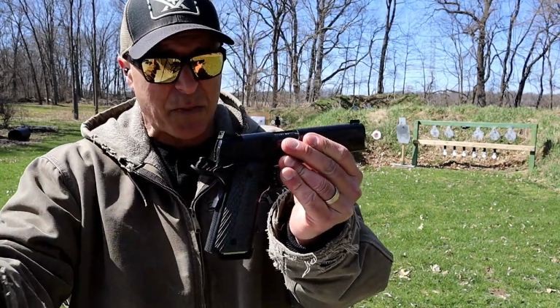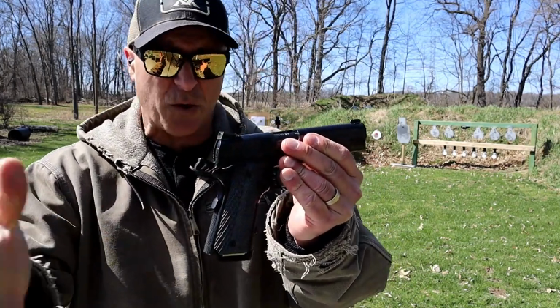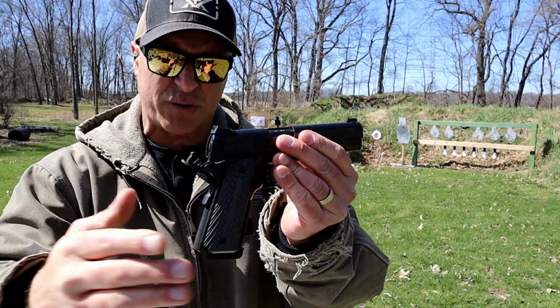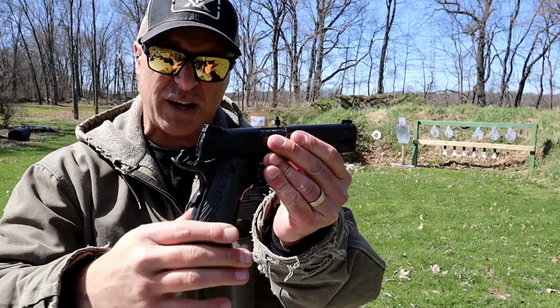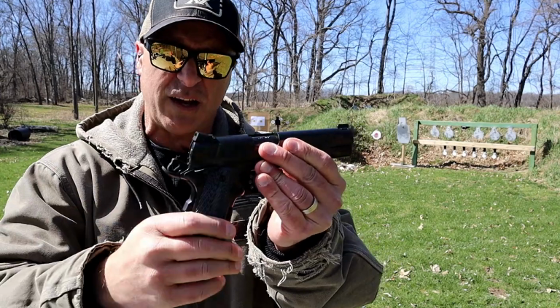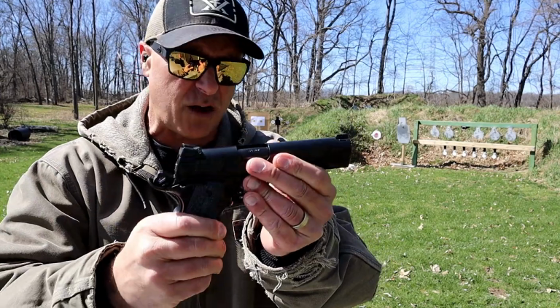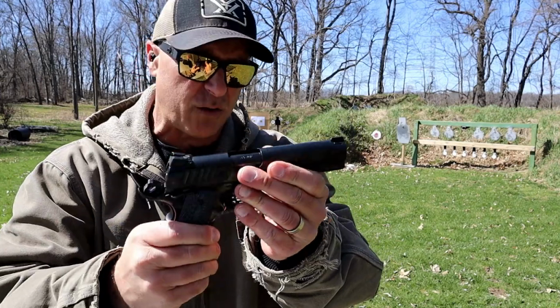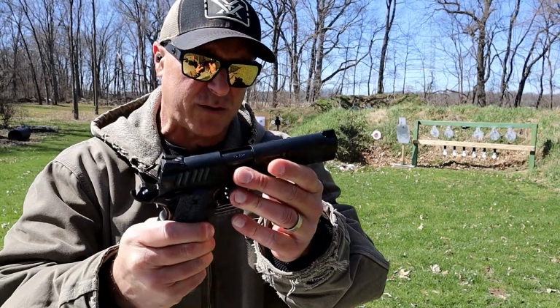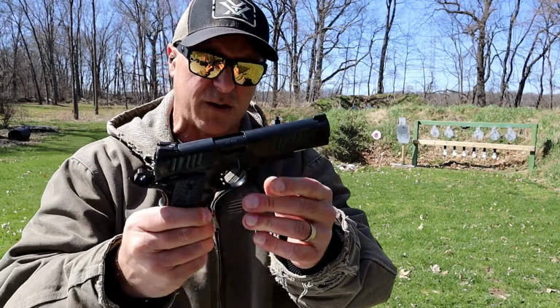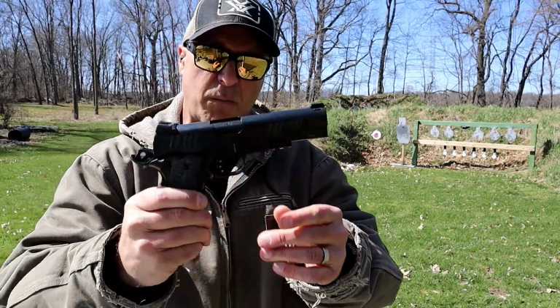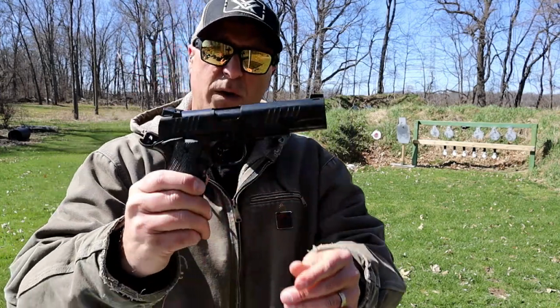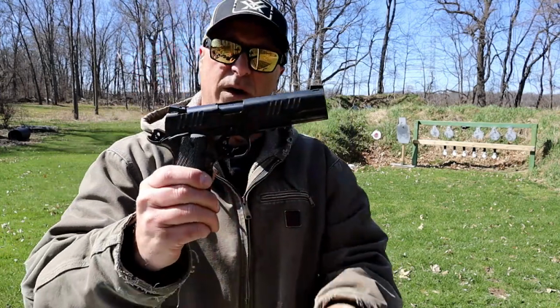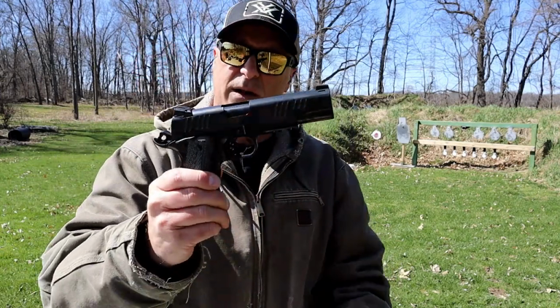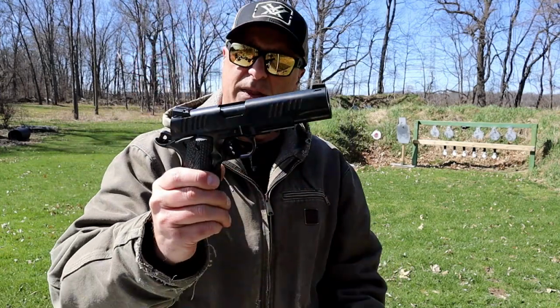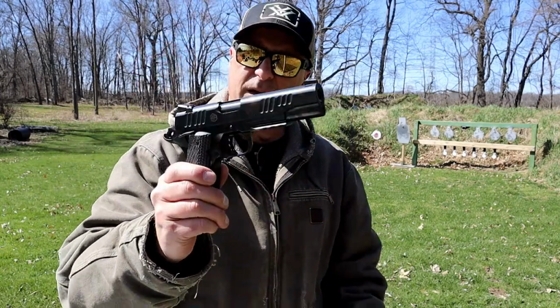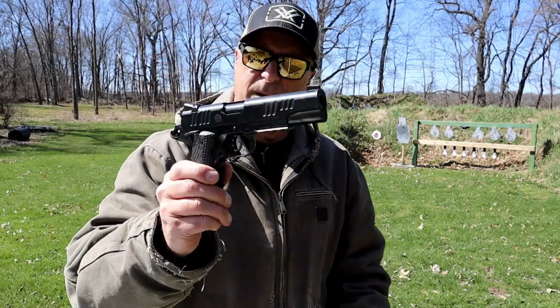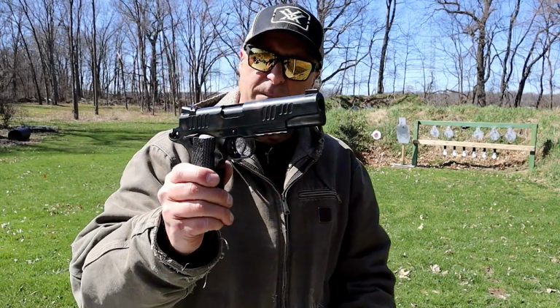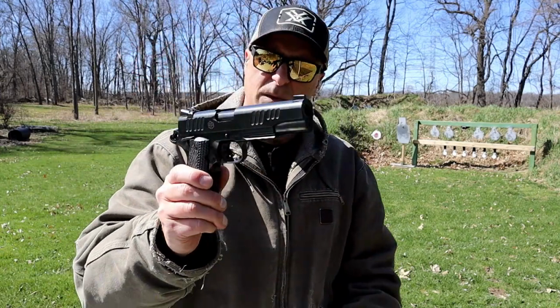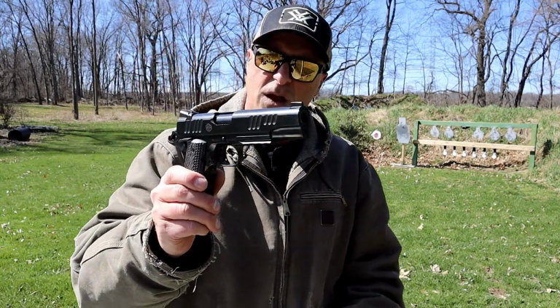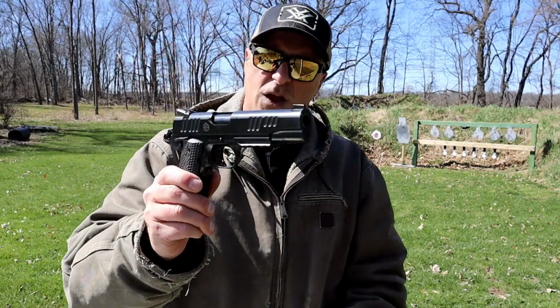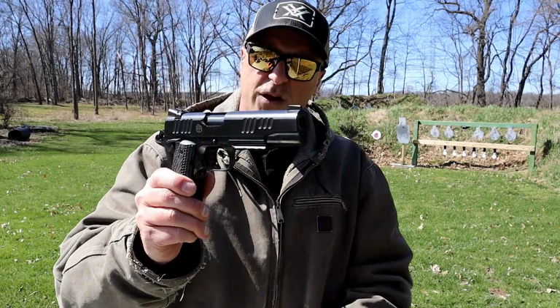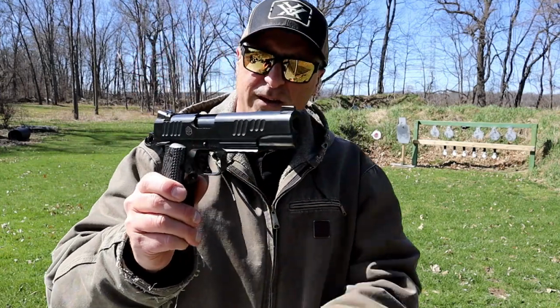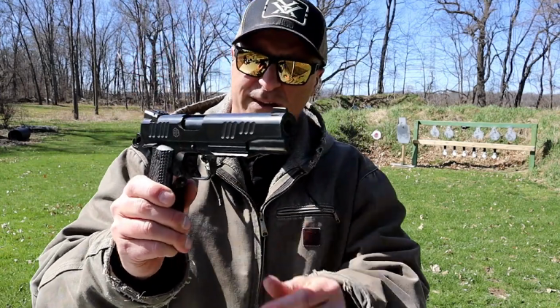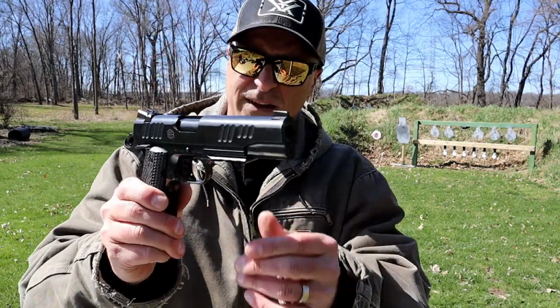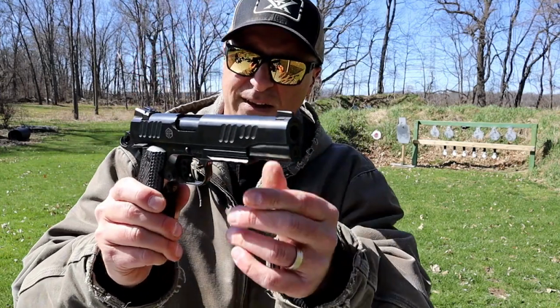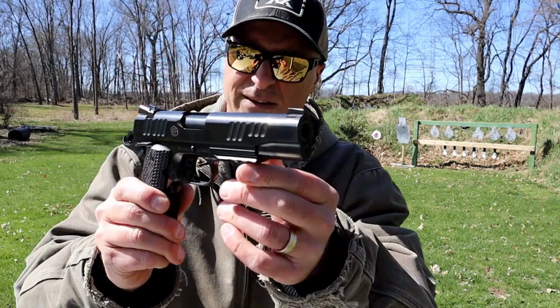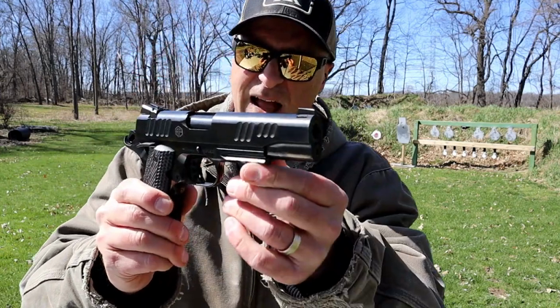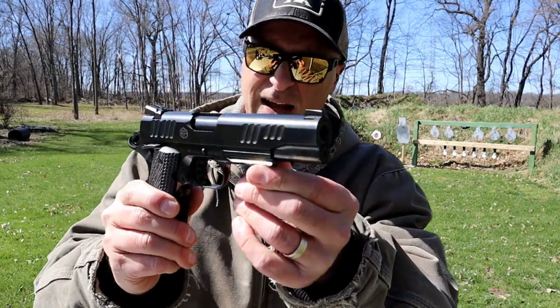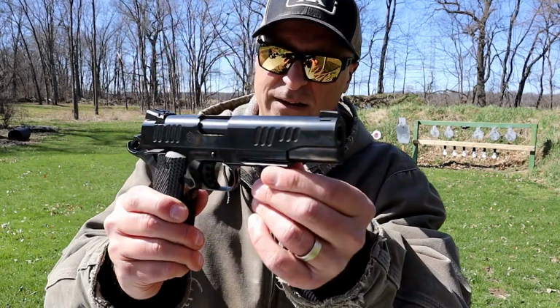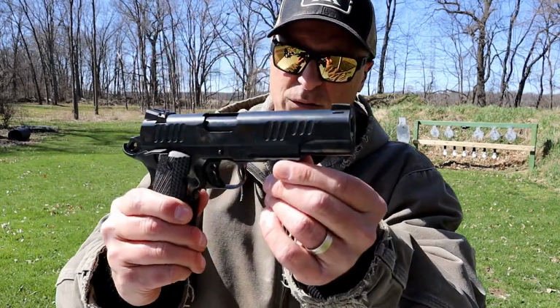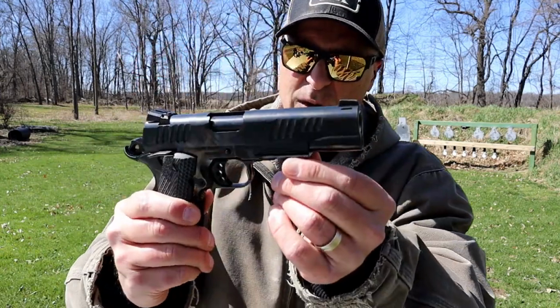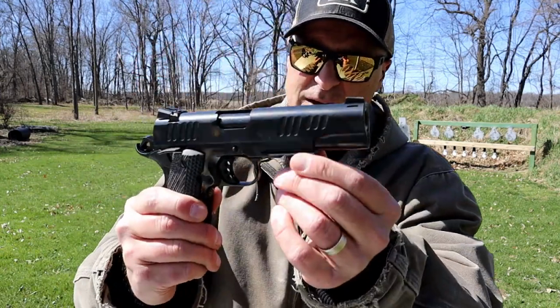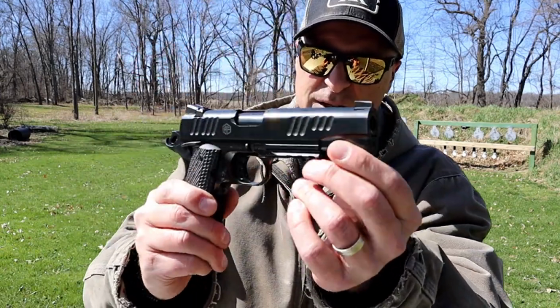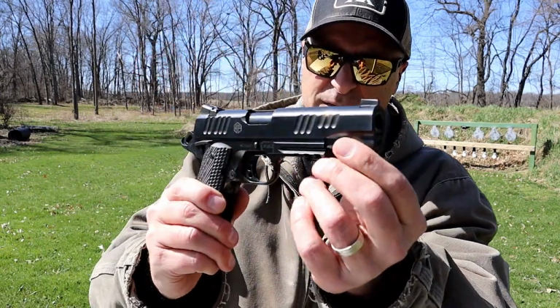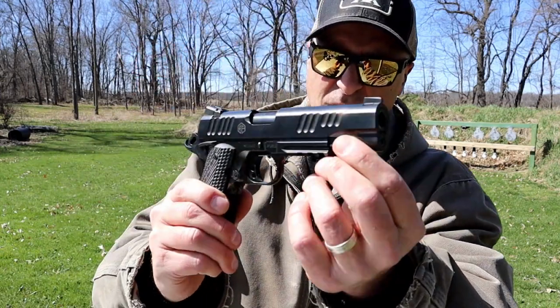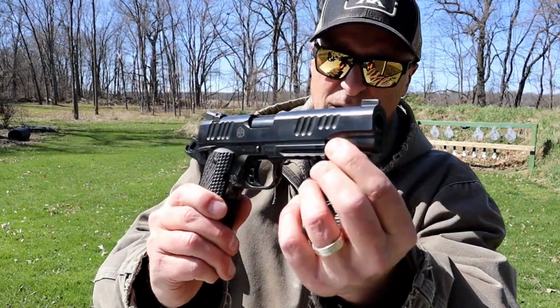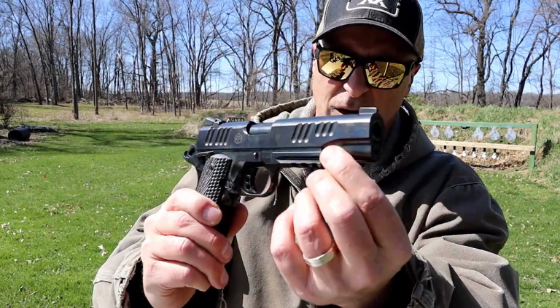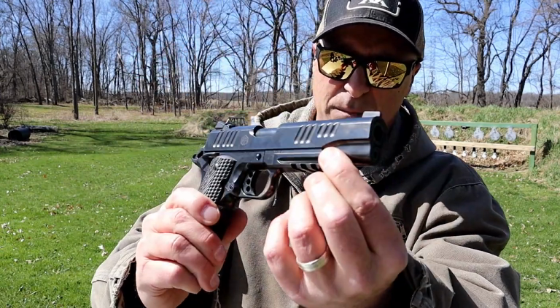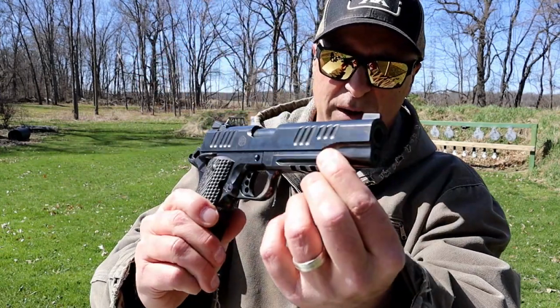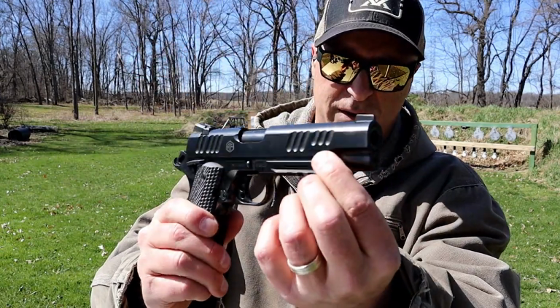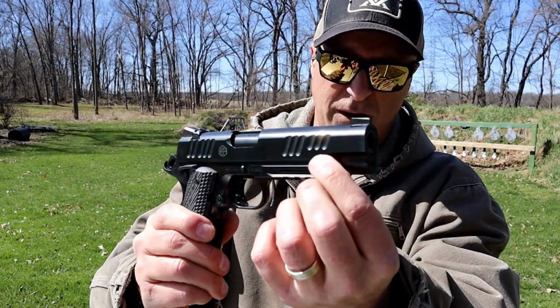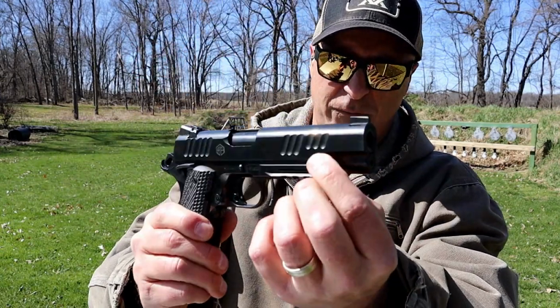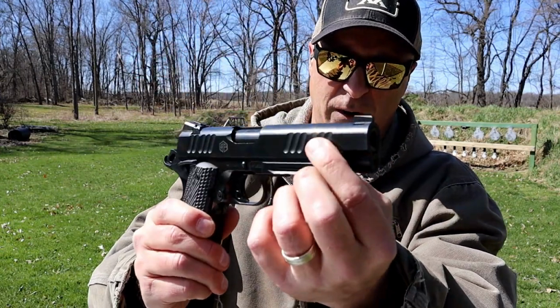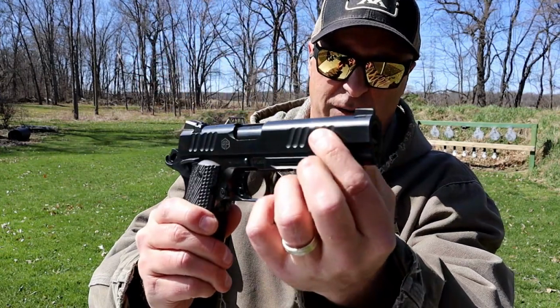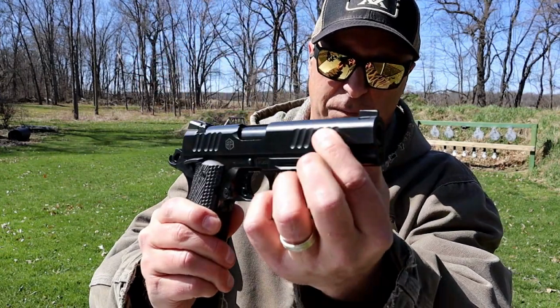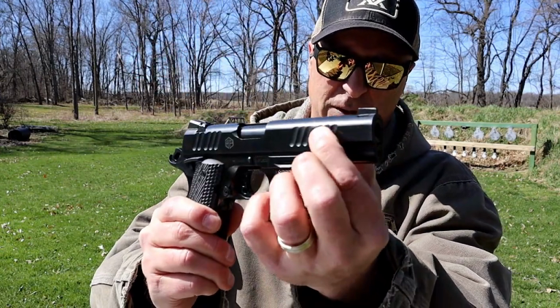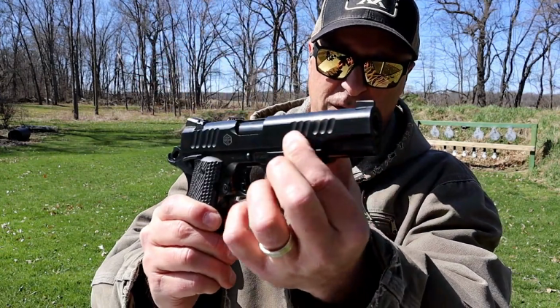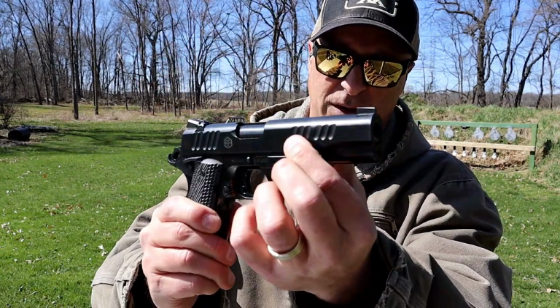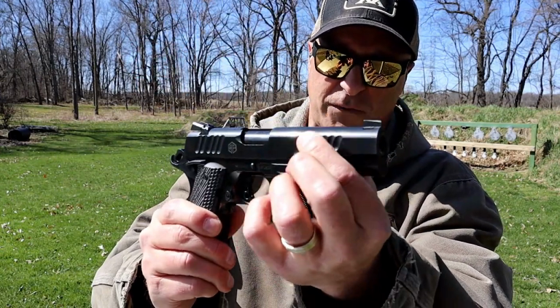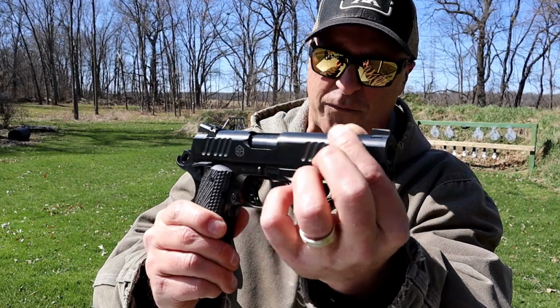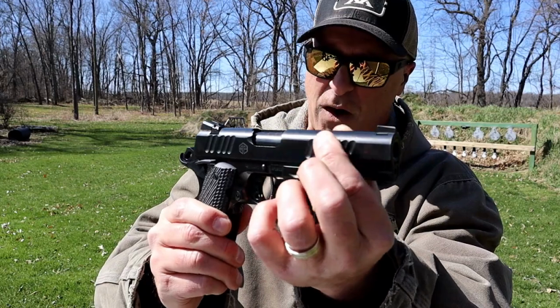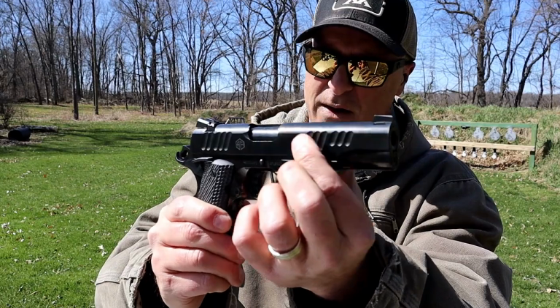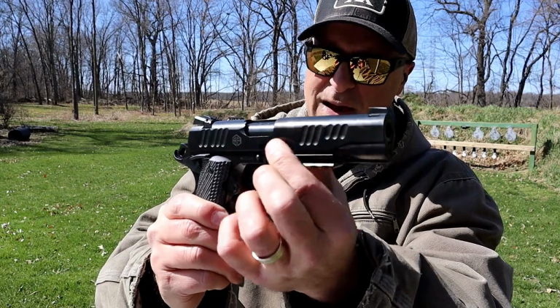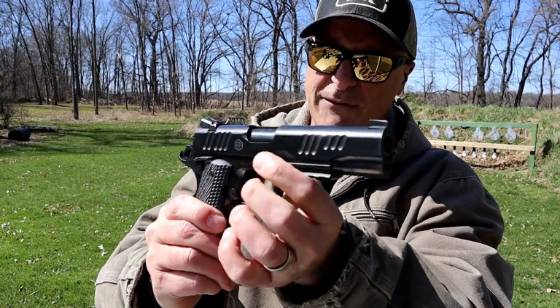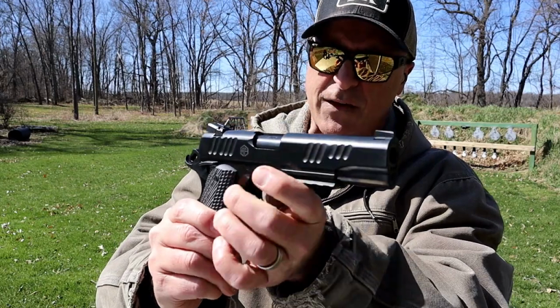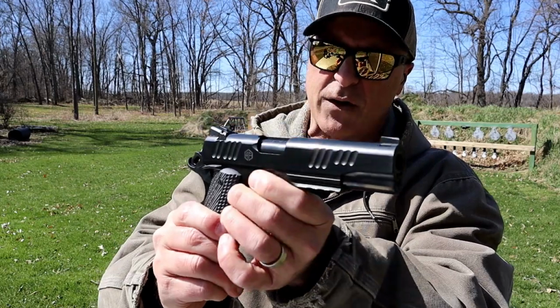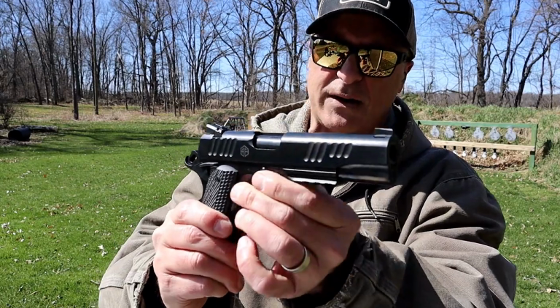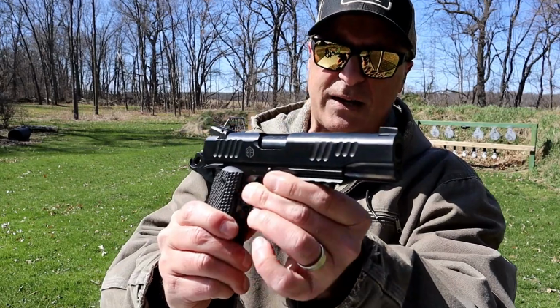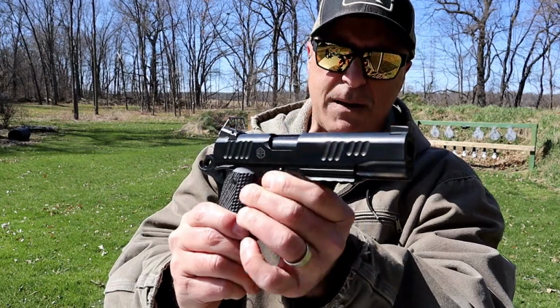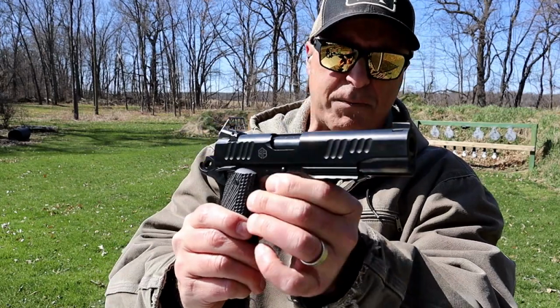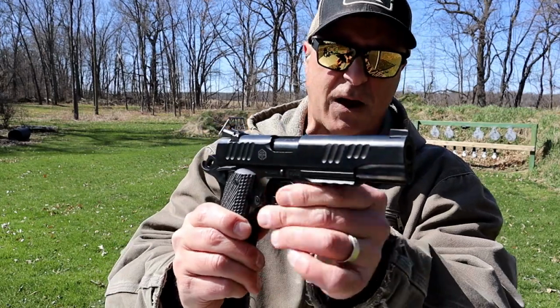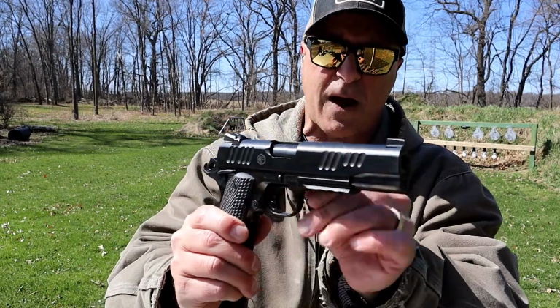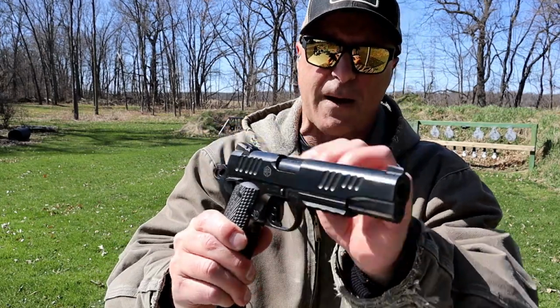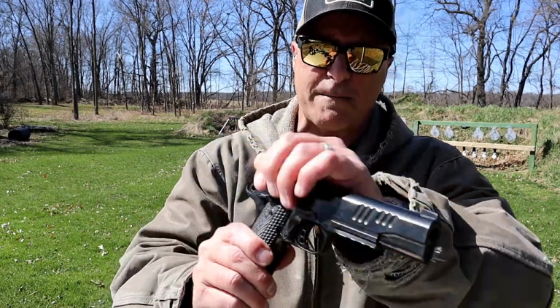This has a very nice look and feel to it. Goes about $1400 bucks, maybe $1300 somewhere in there. You can see the slide serrations are a little bit different, especially in the front — not very deep cut.